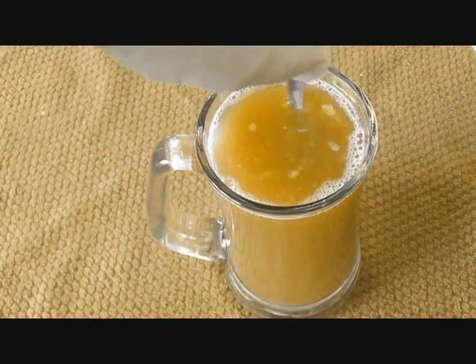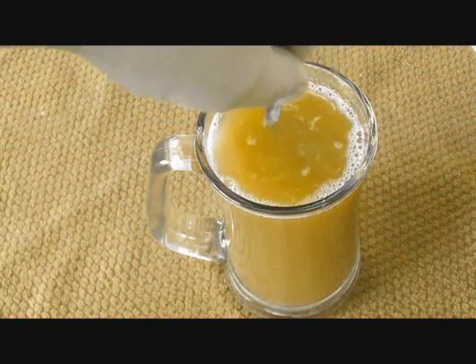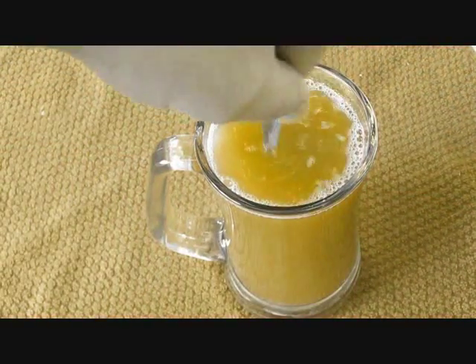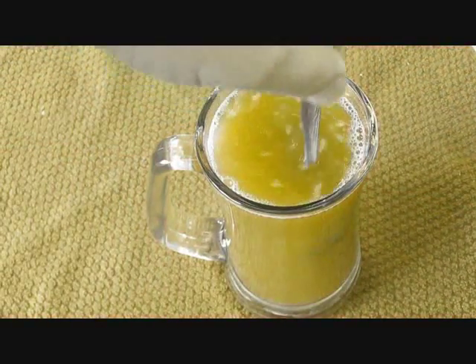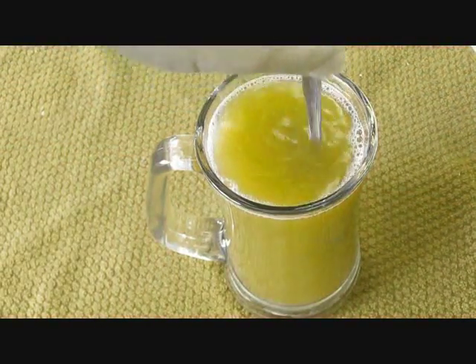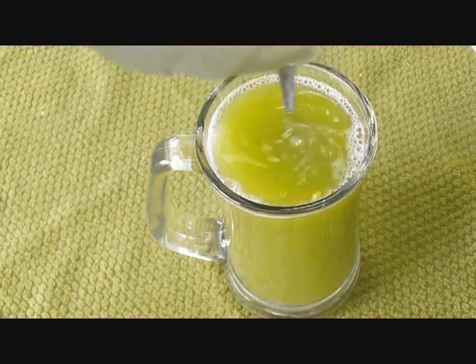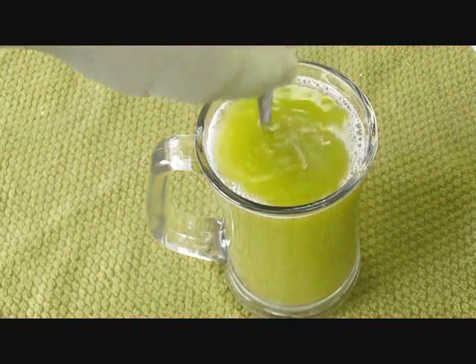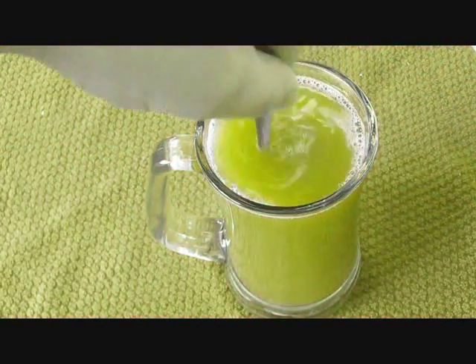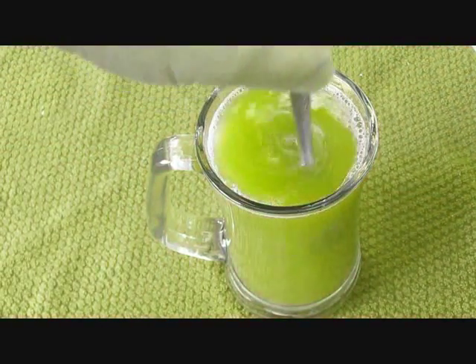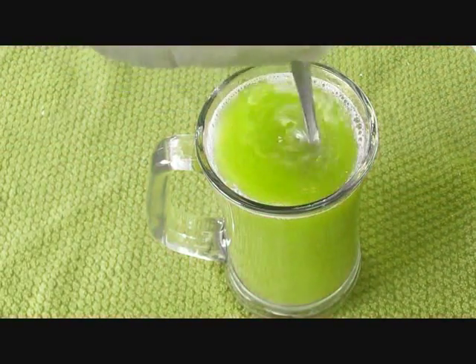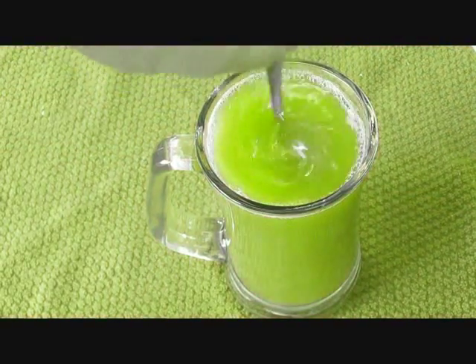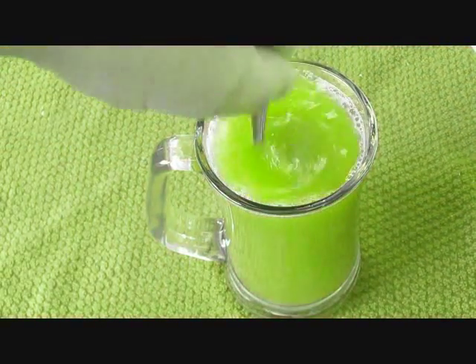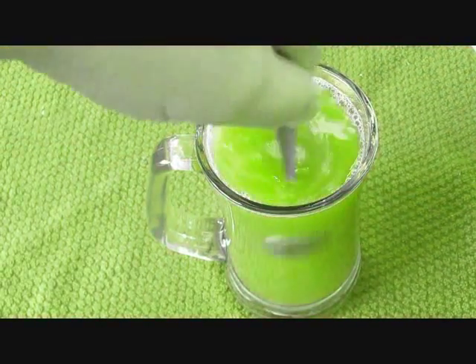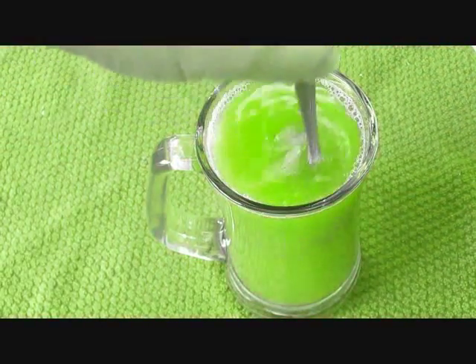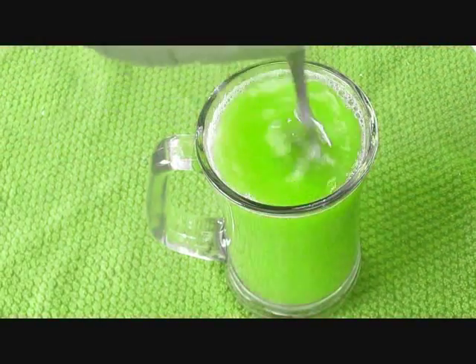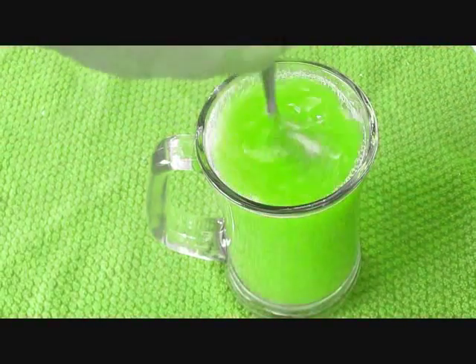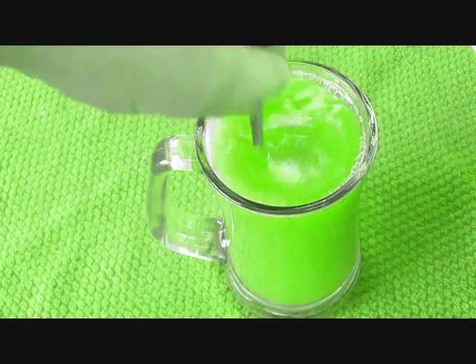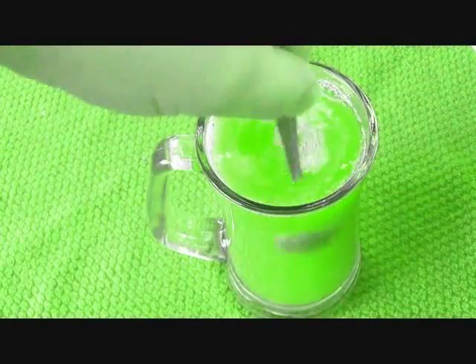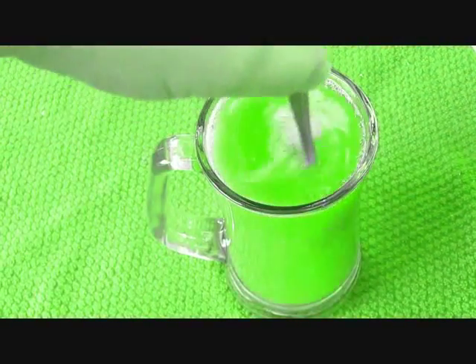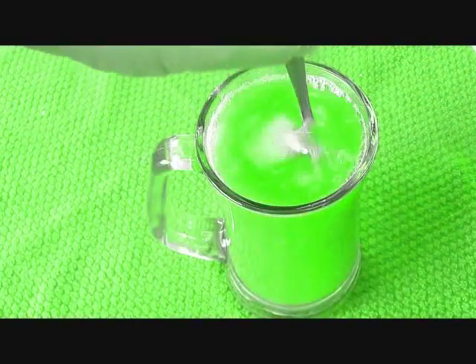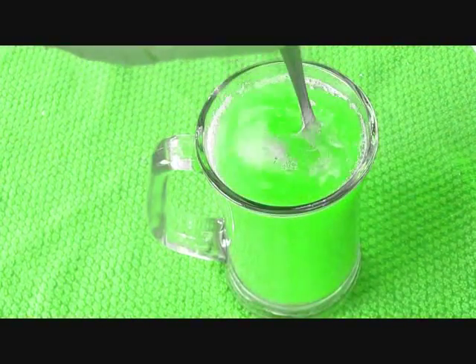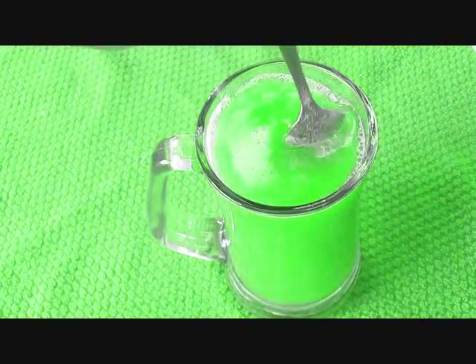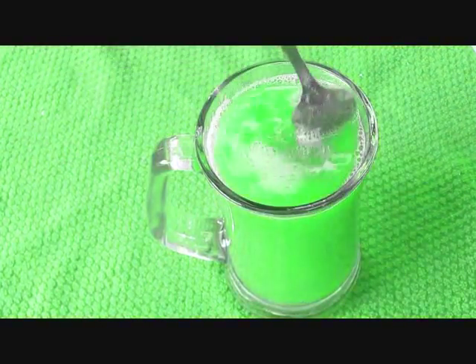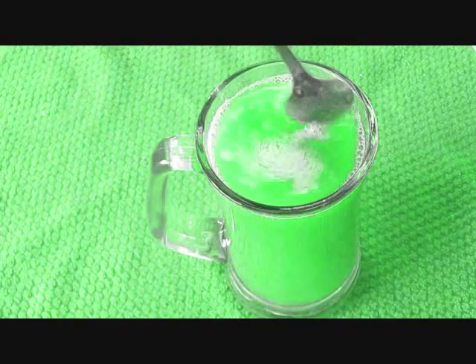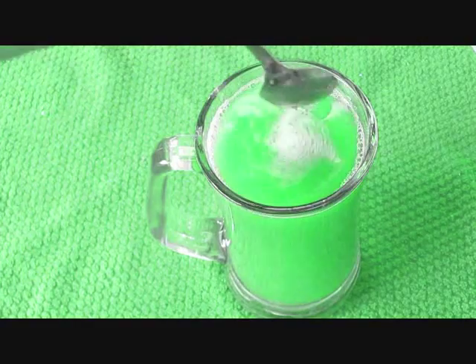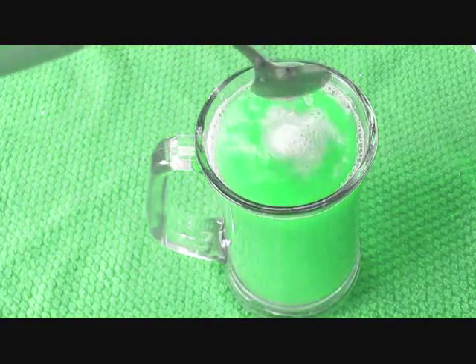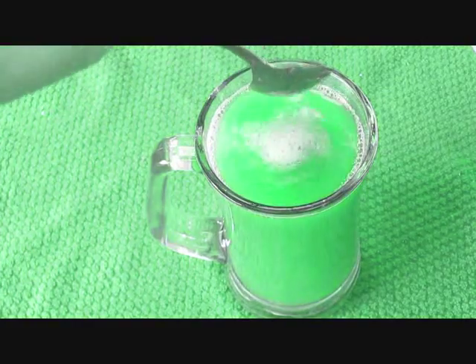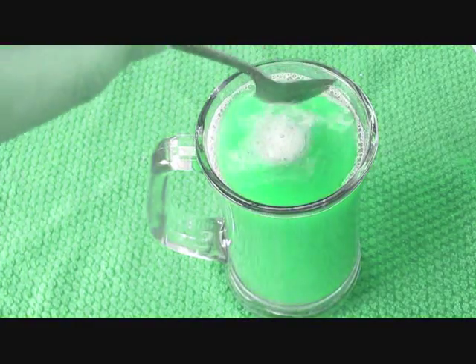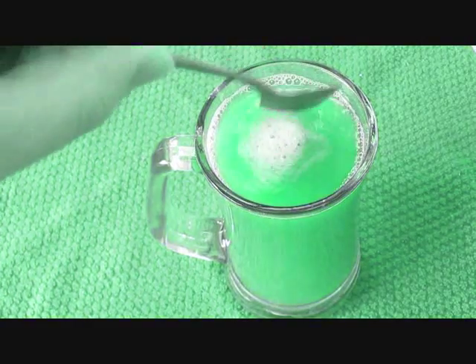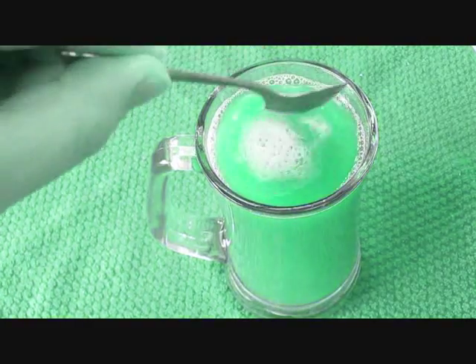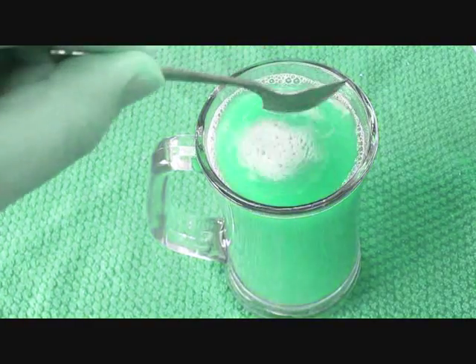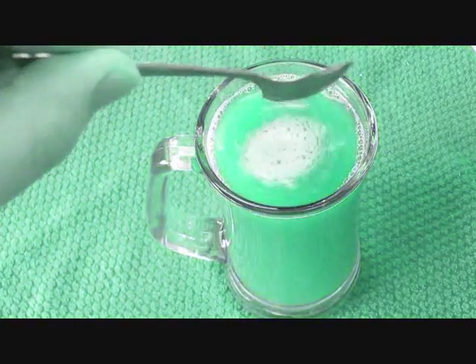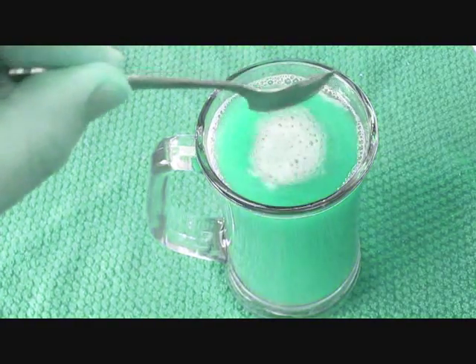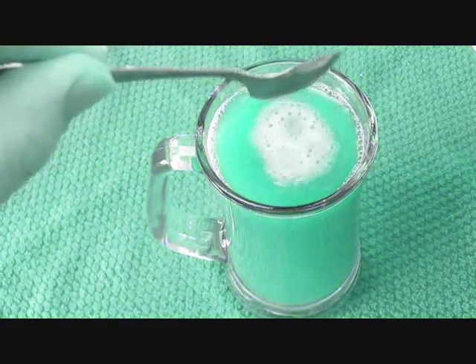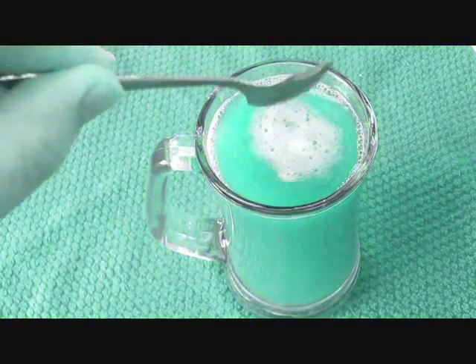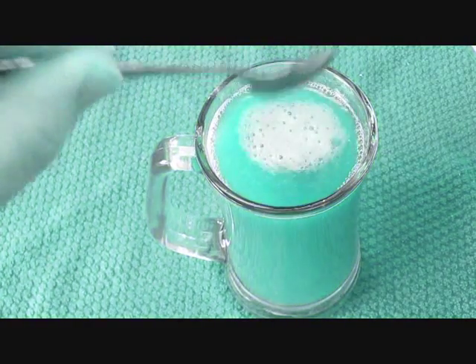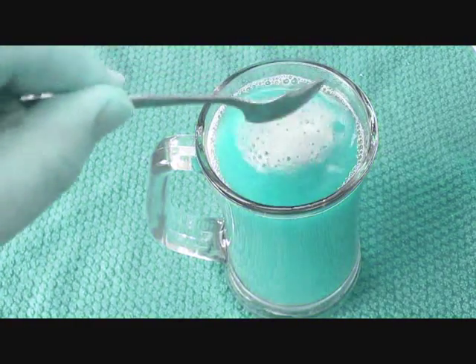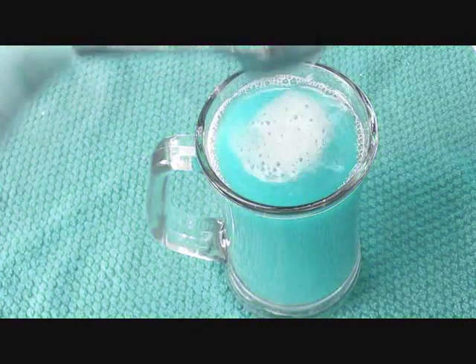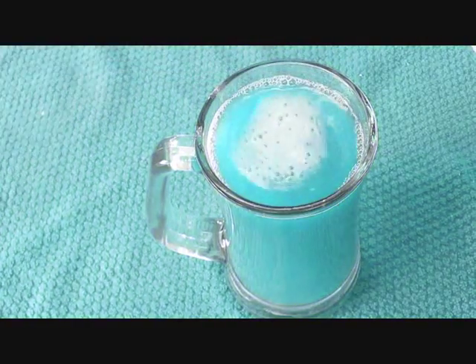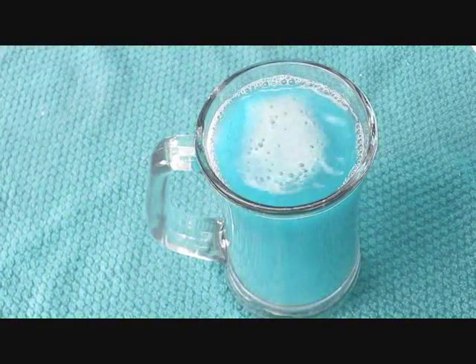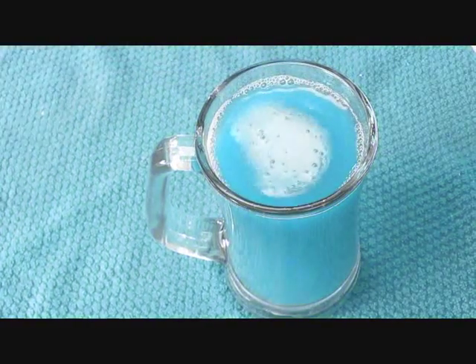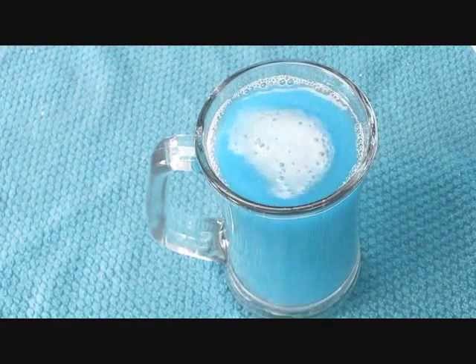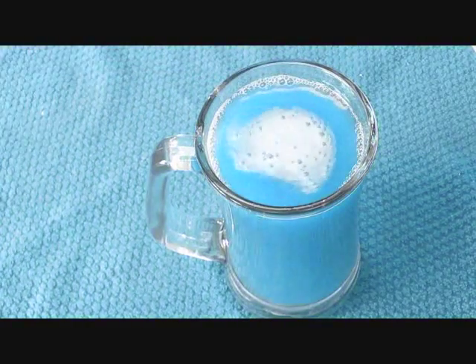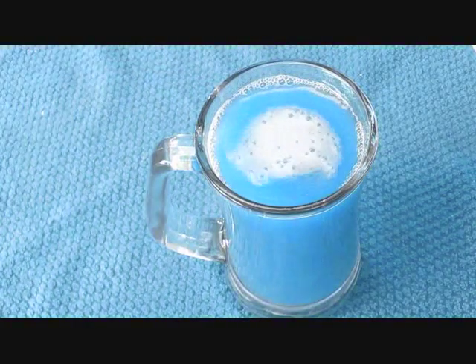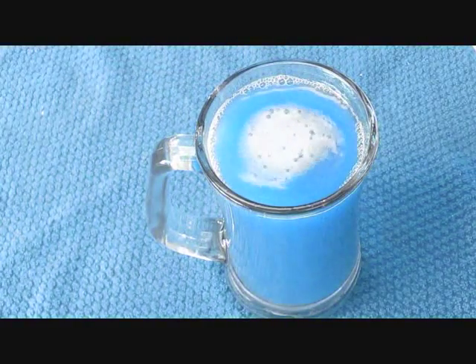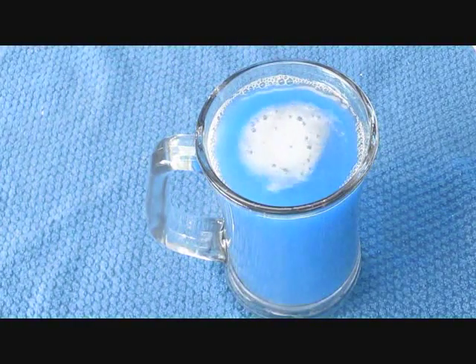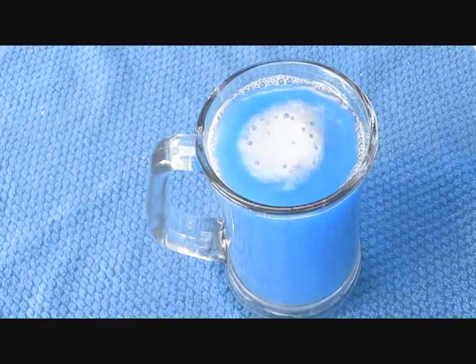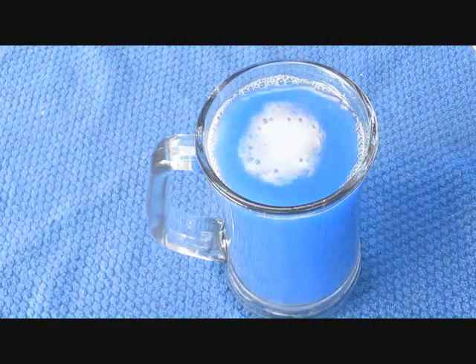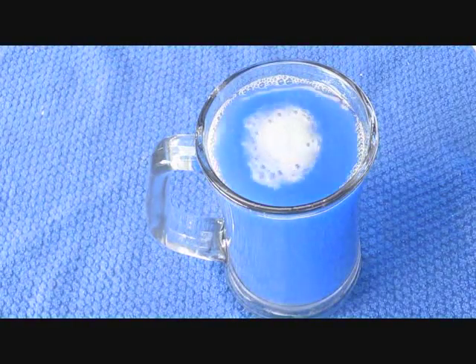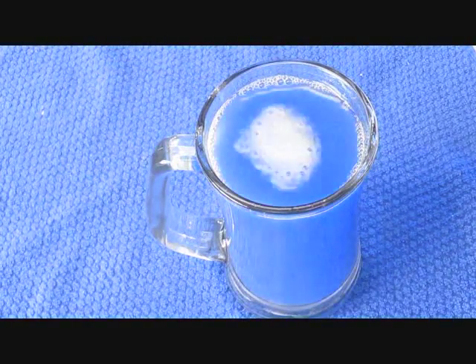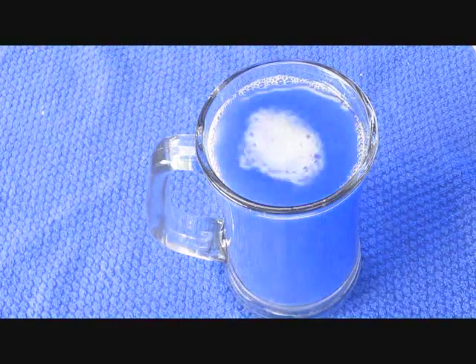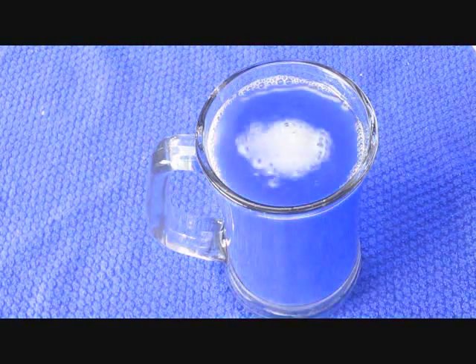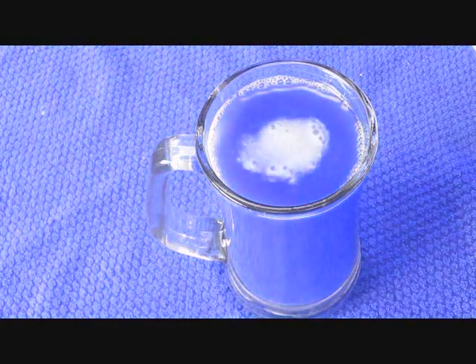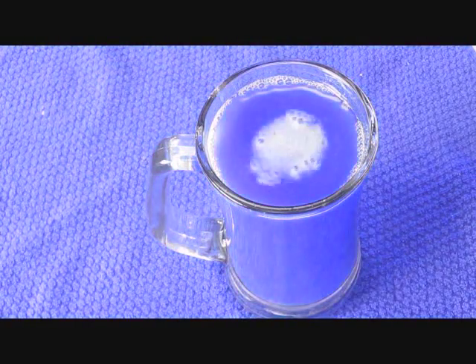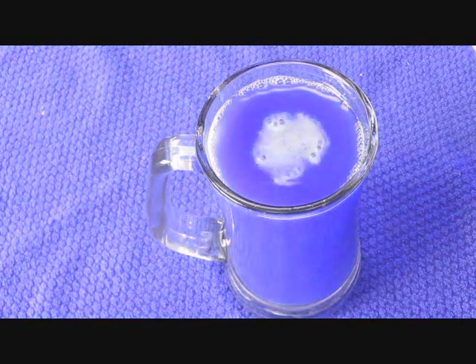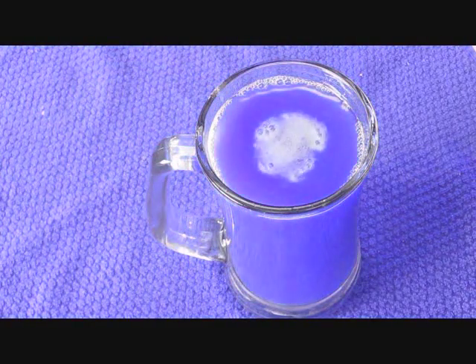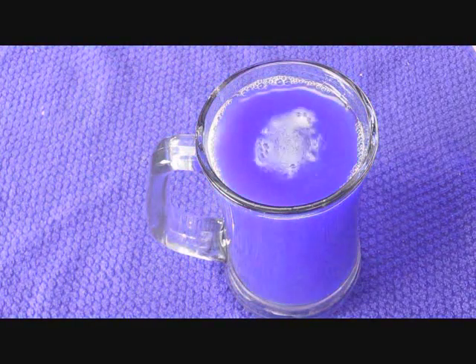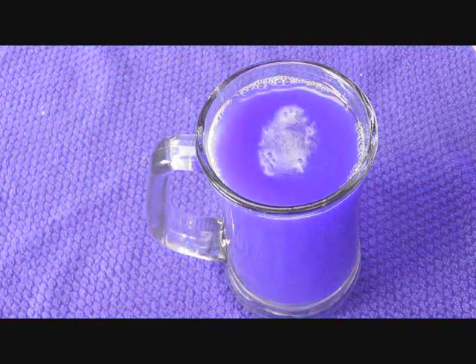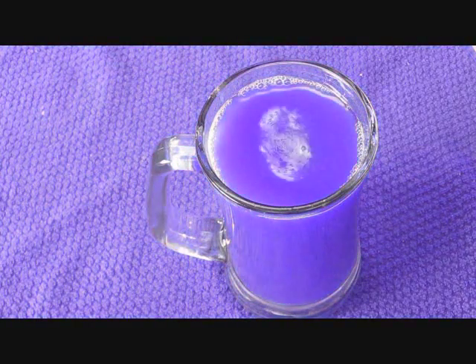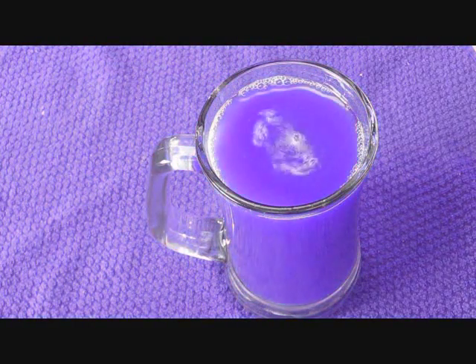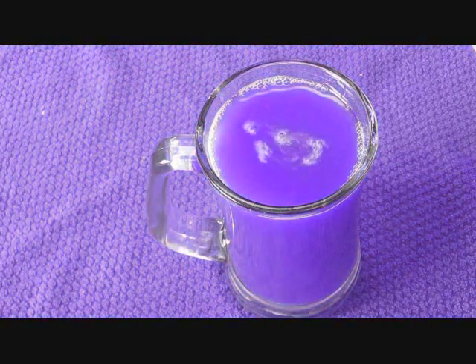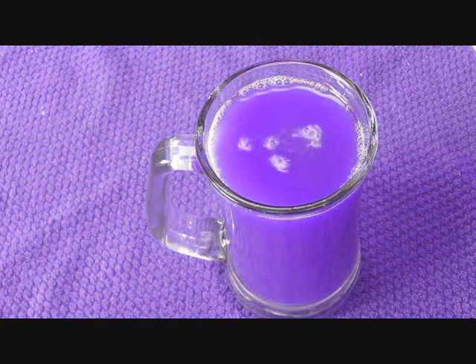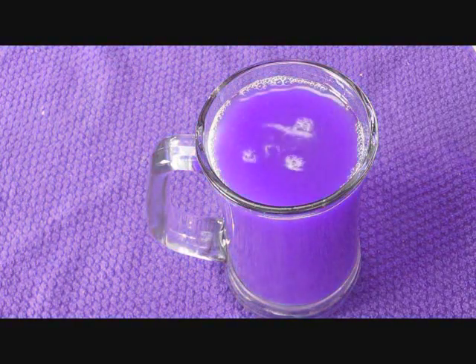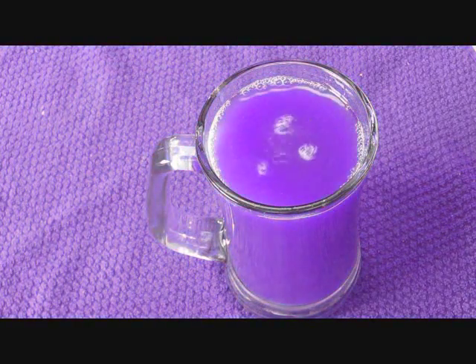And then watch the magic happen before your eyes, as it changes and turns into a red beer.